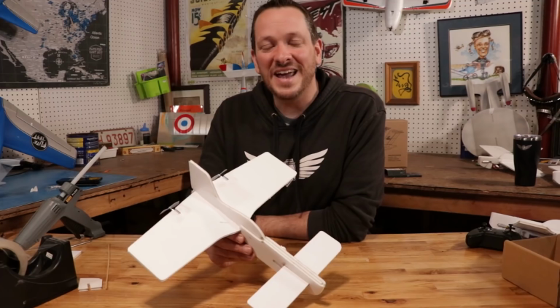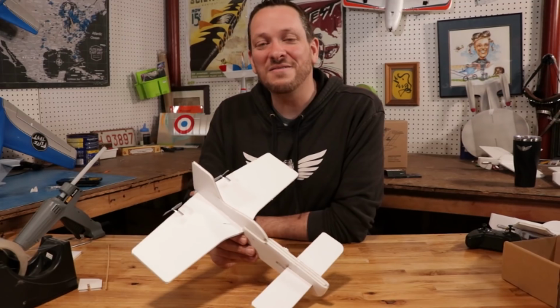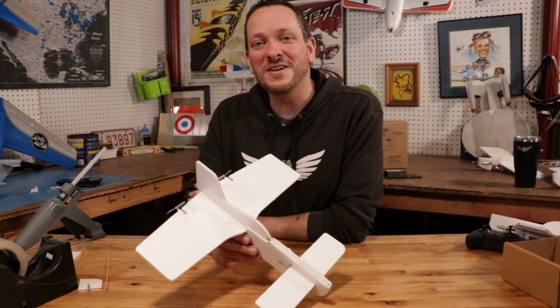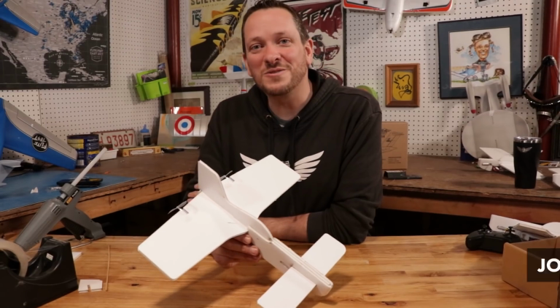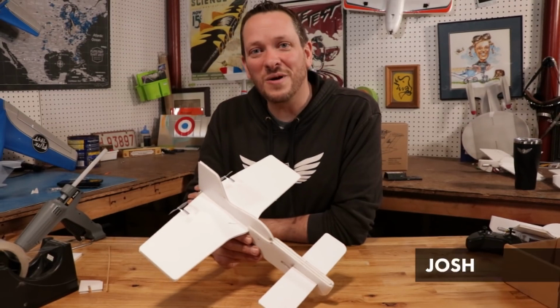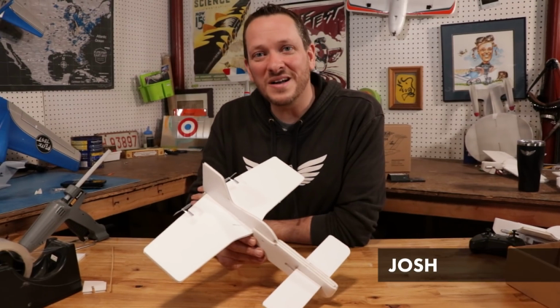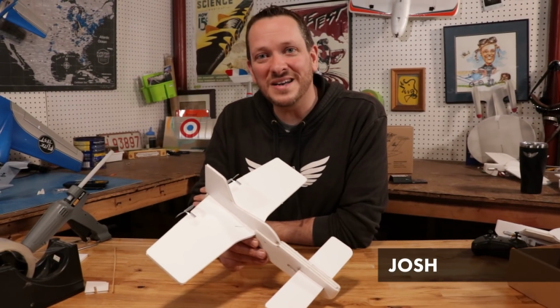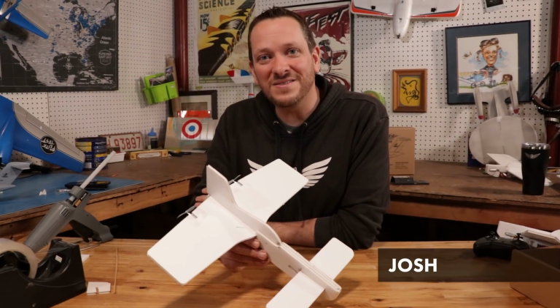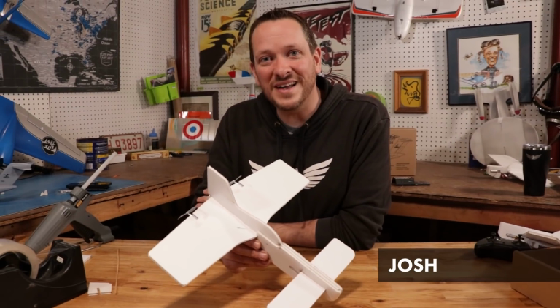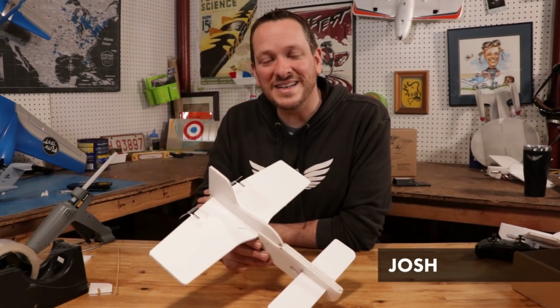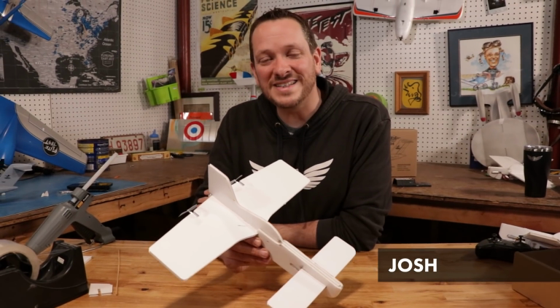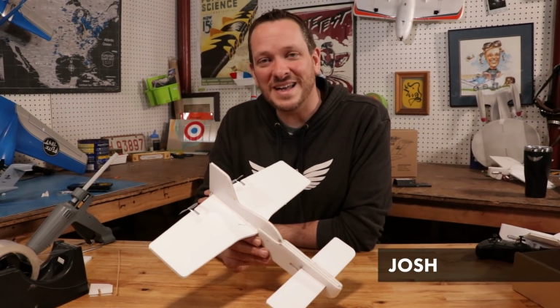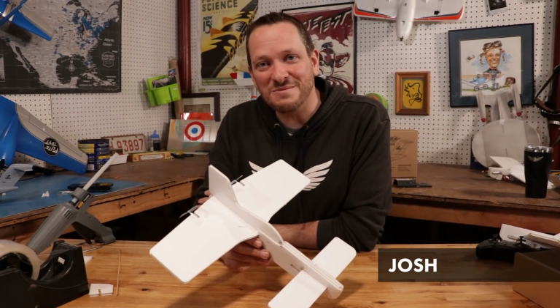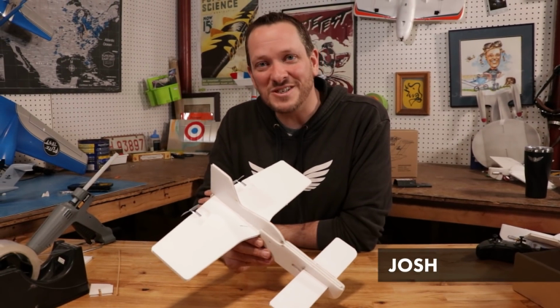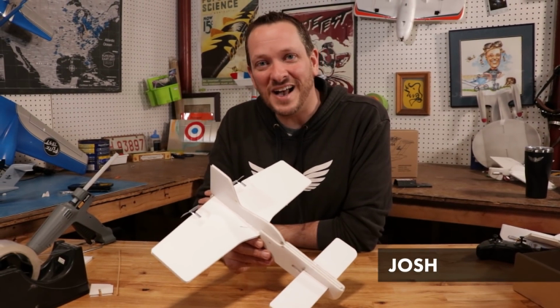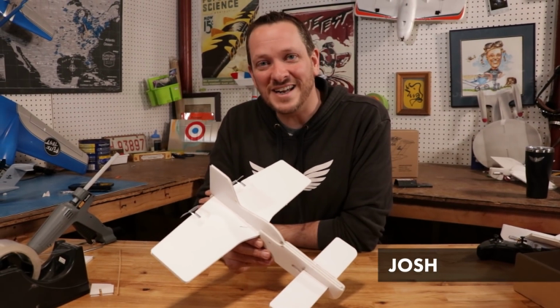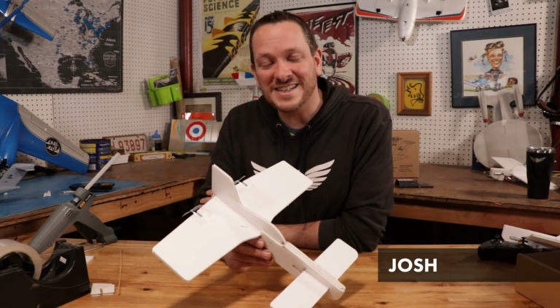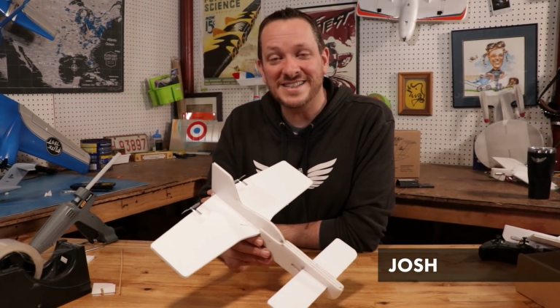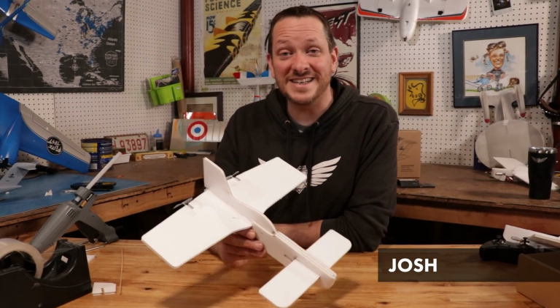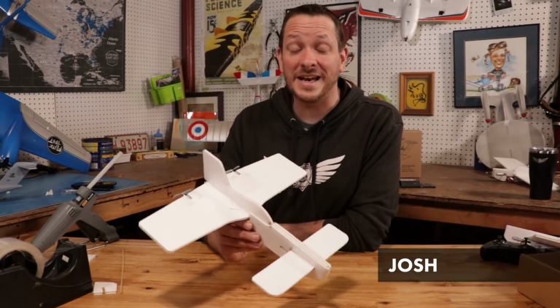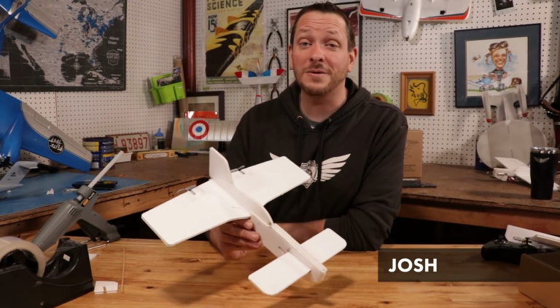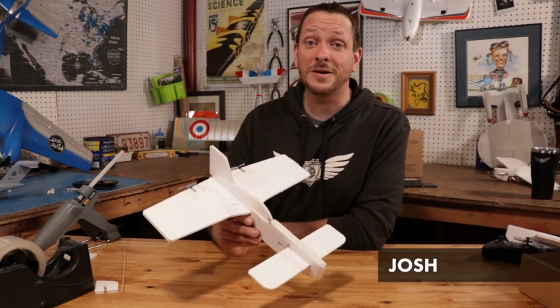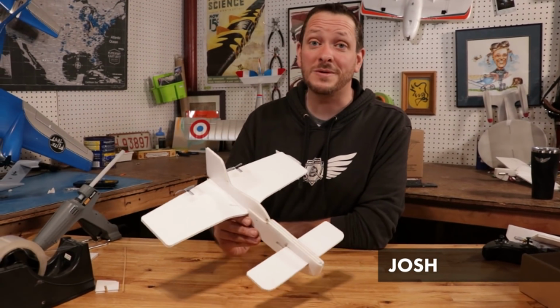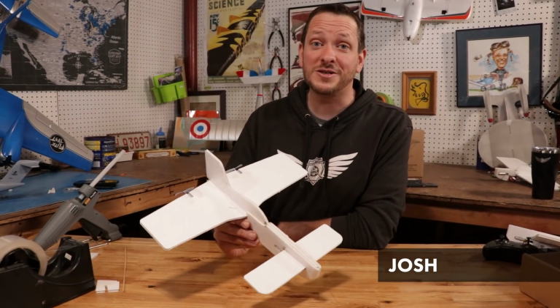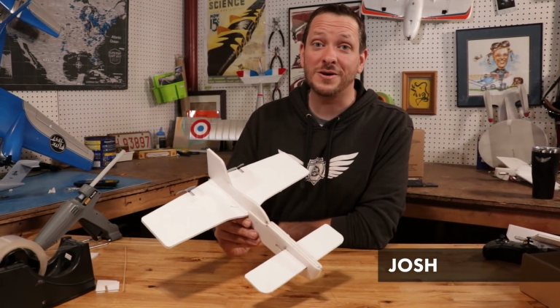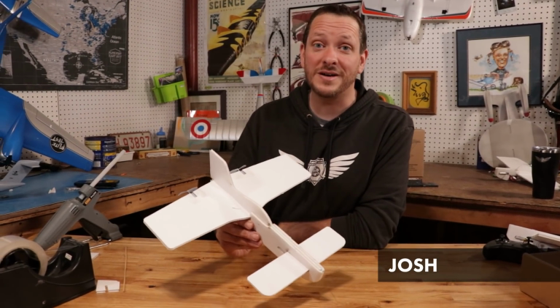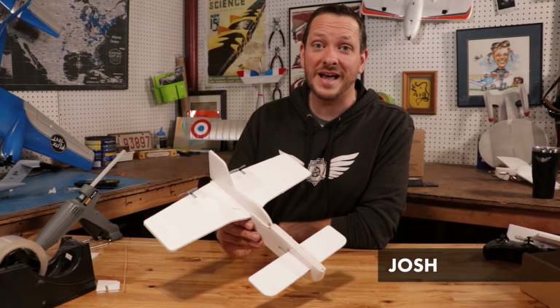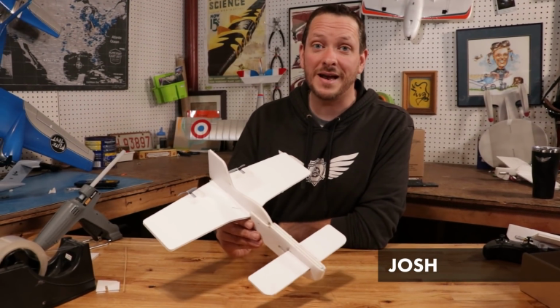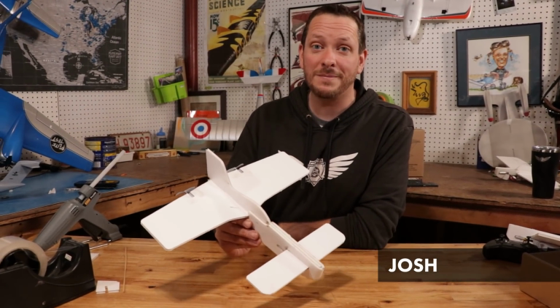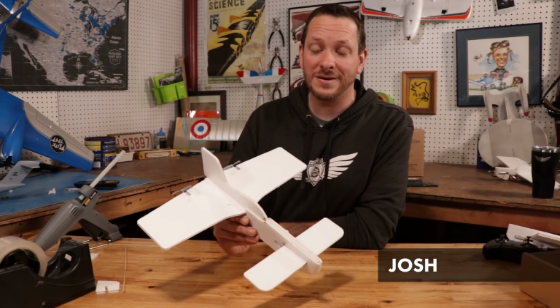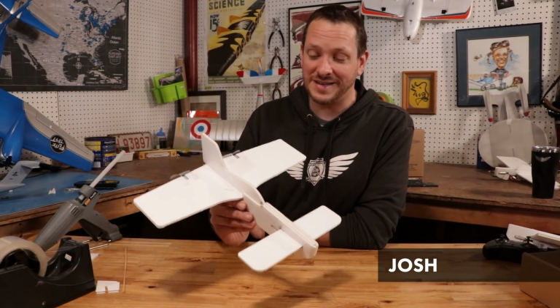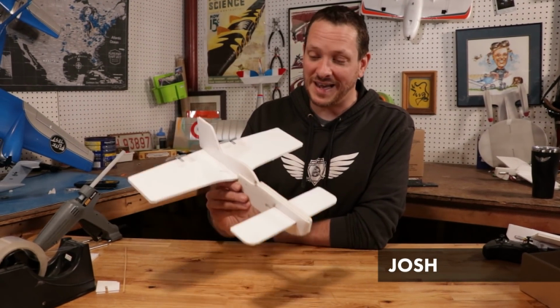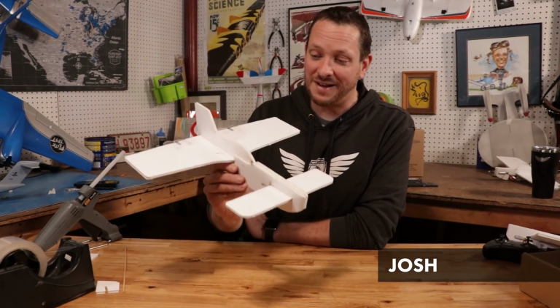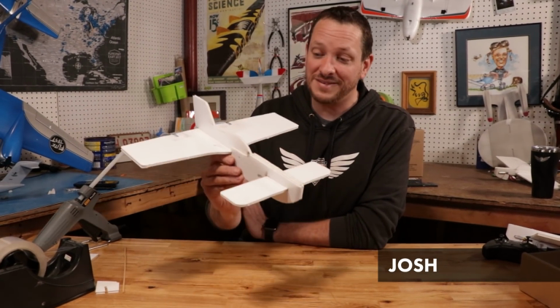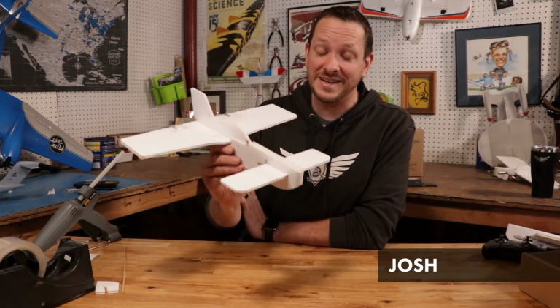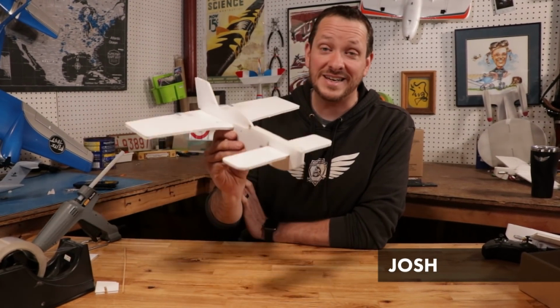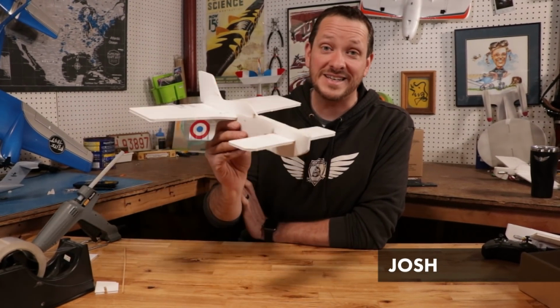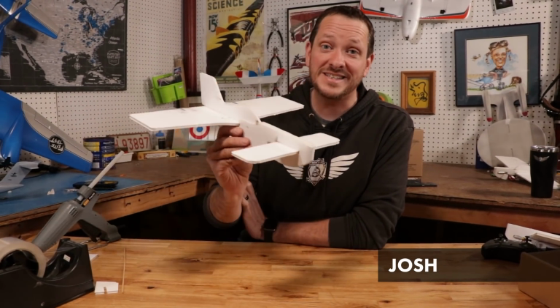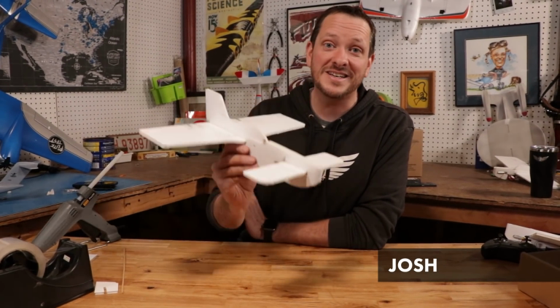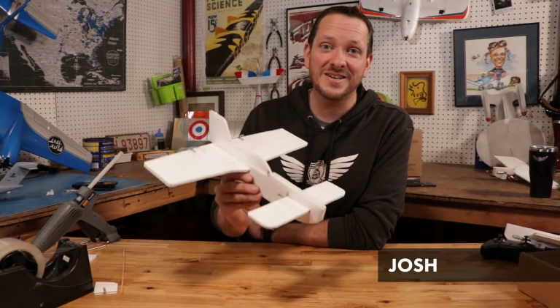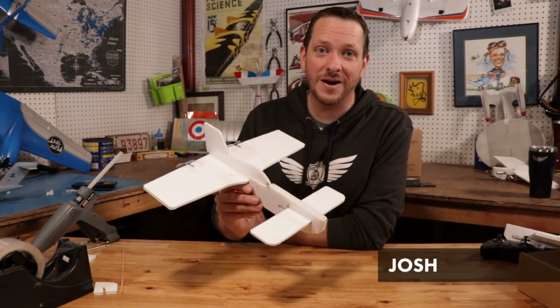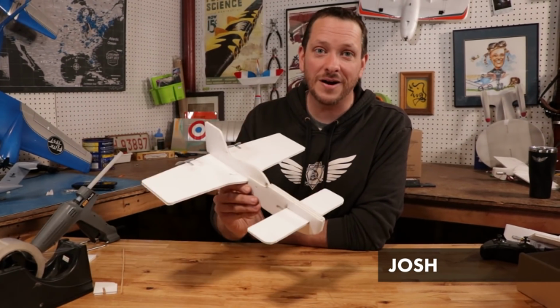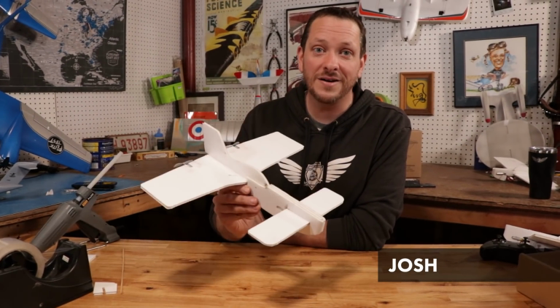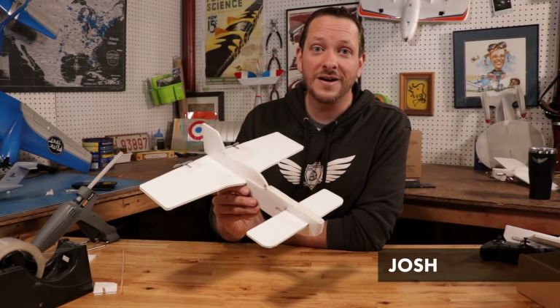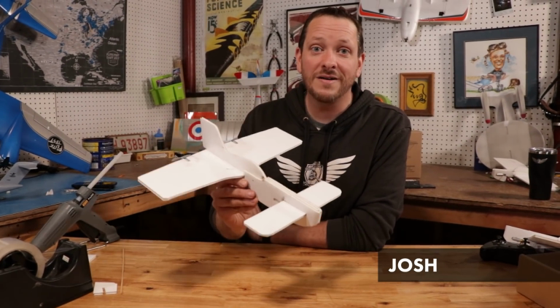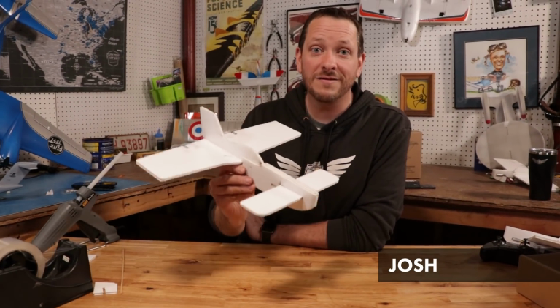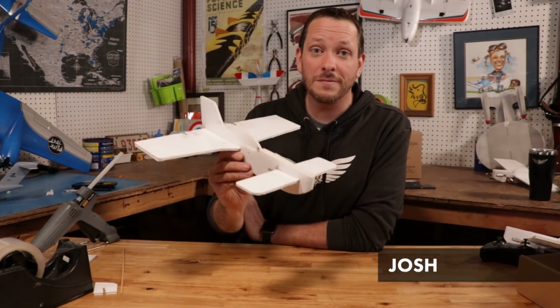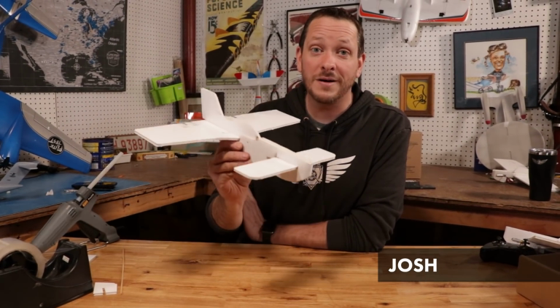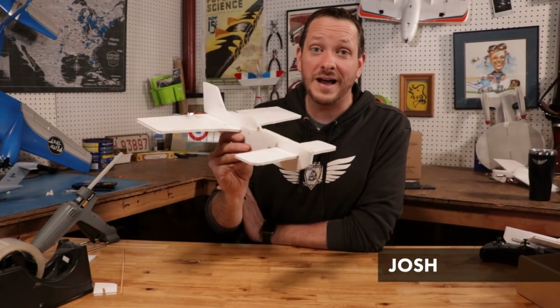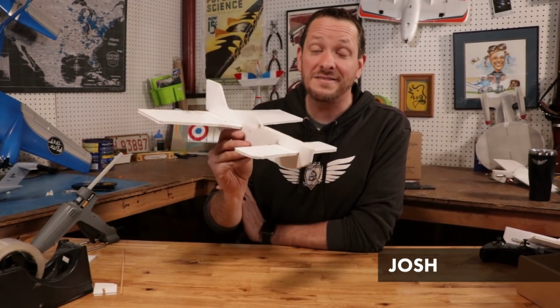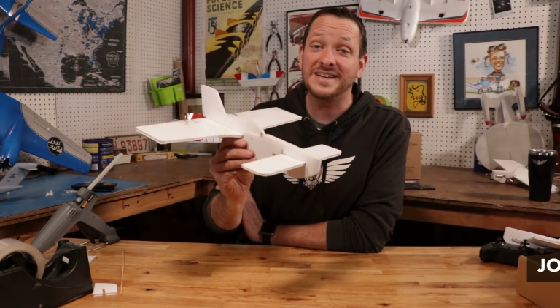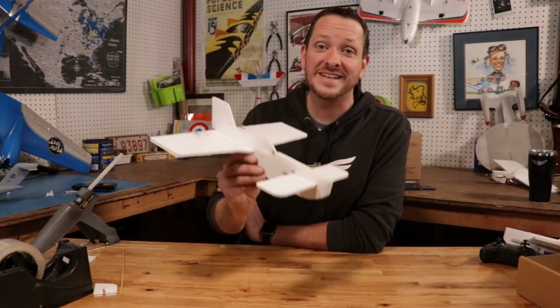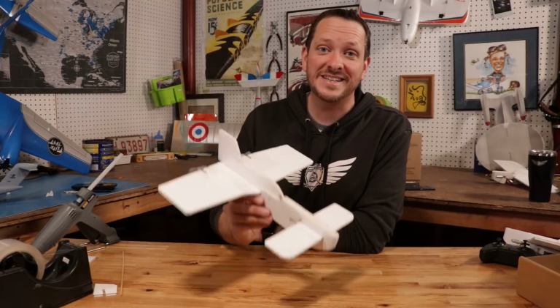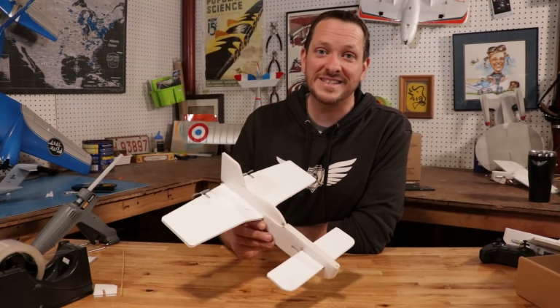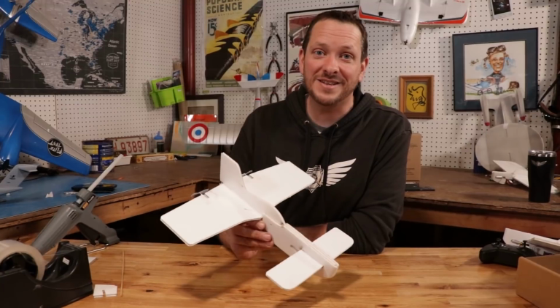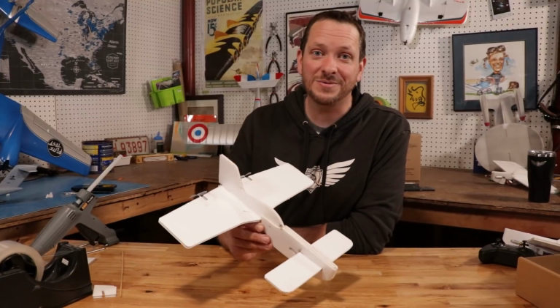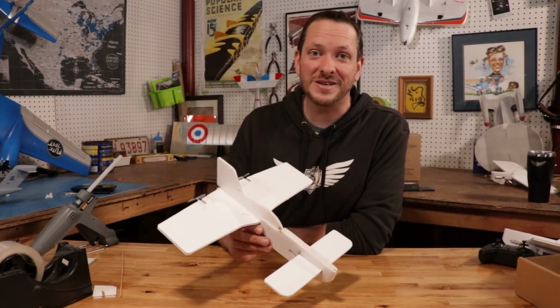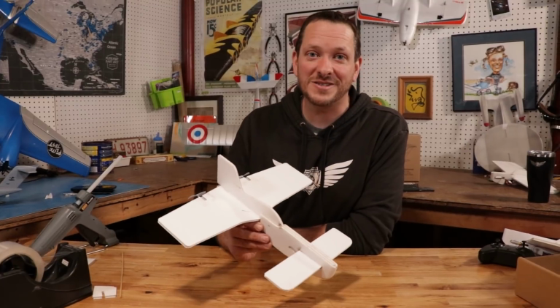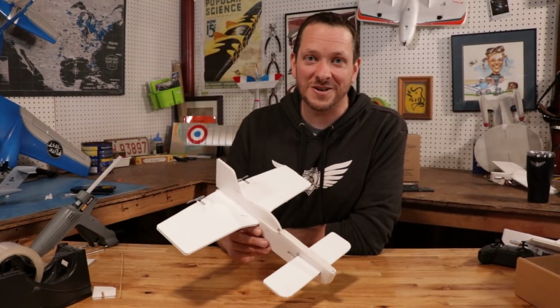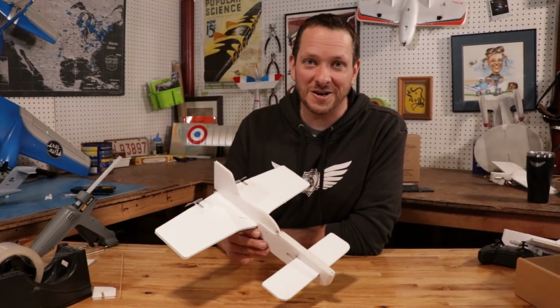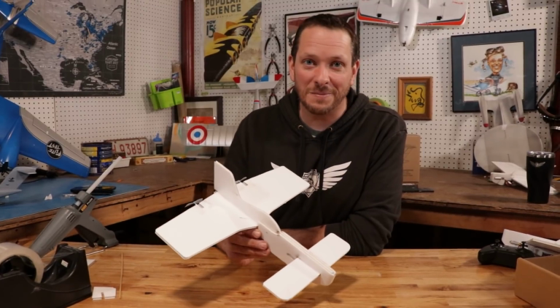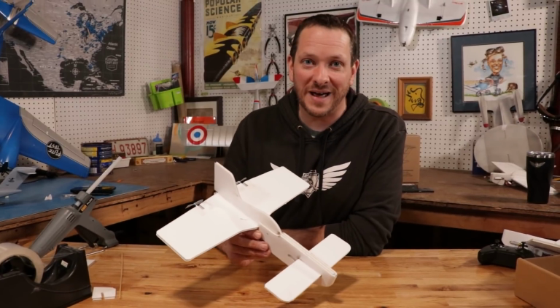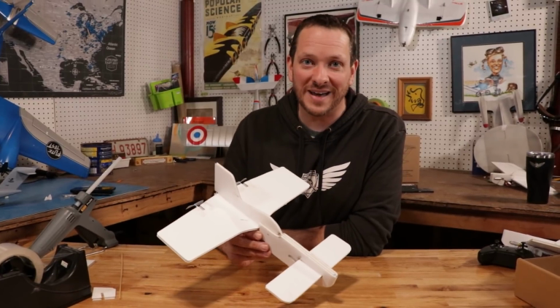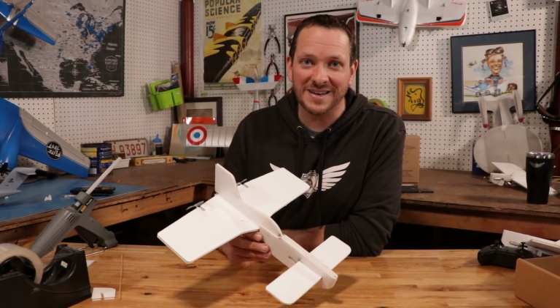Hey friends, welcome to Flight Test. I'm Josh. Today we're going to be showing you how to build the FT-Easy Canard from our FT-Easy 3 starter pack.